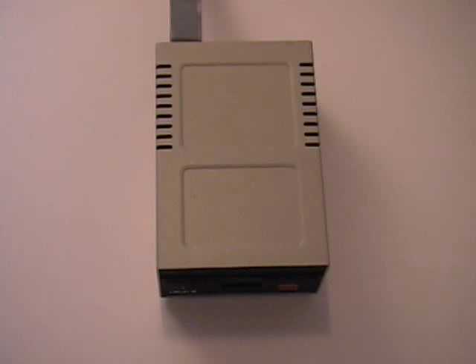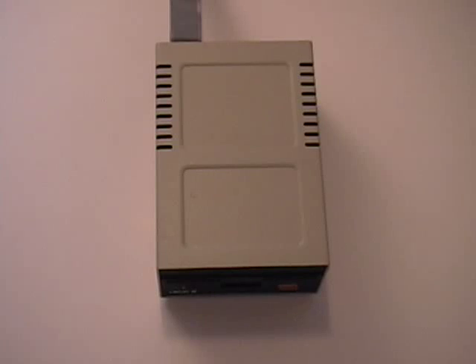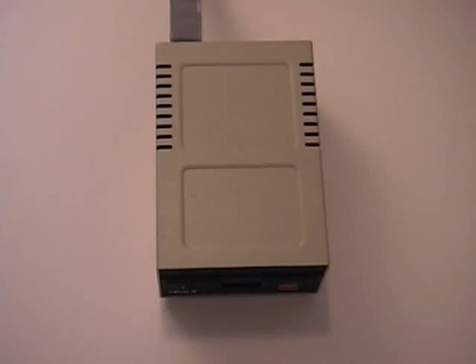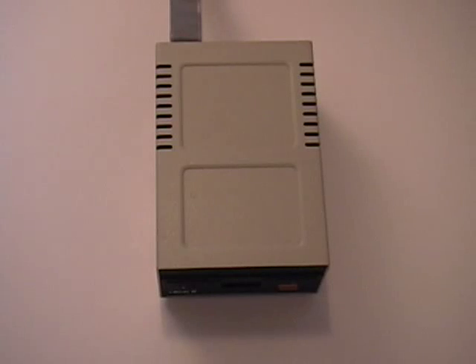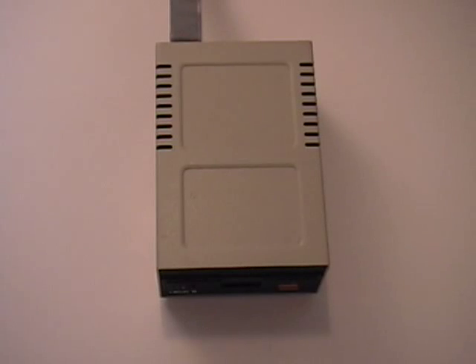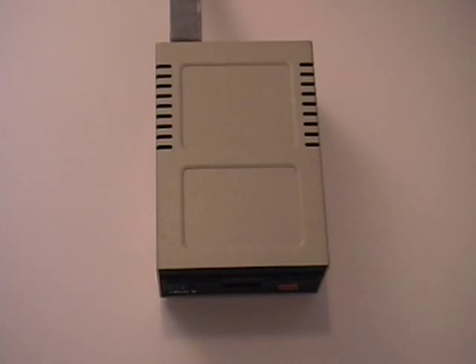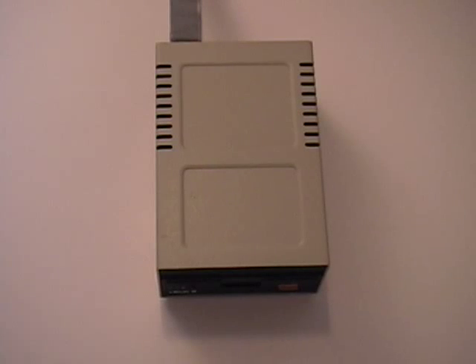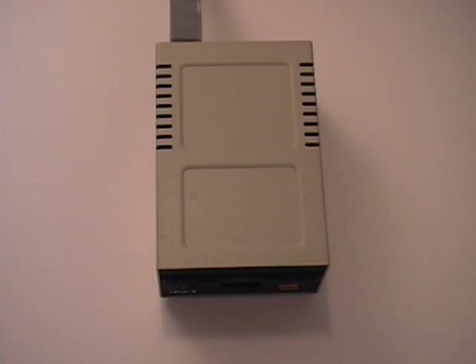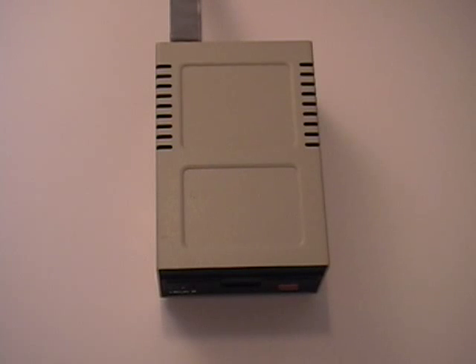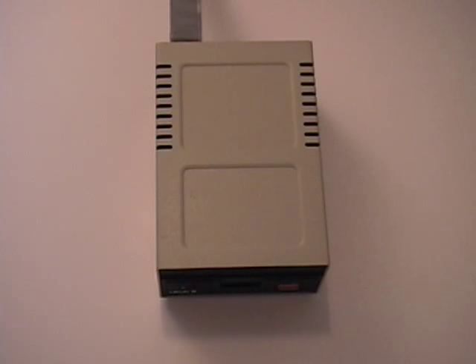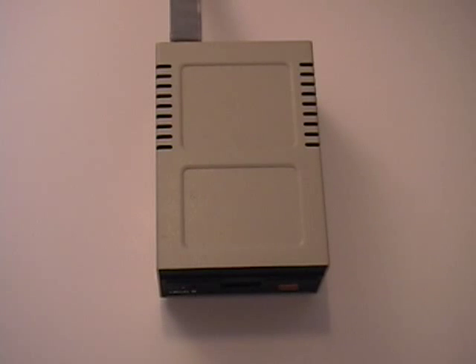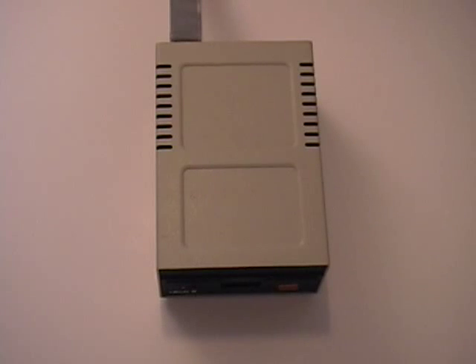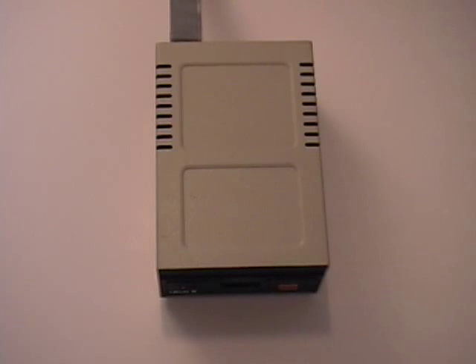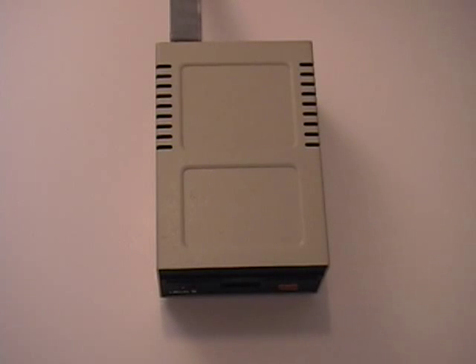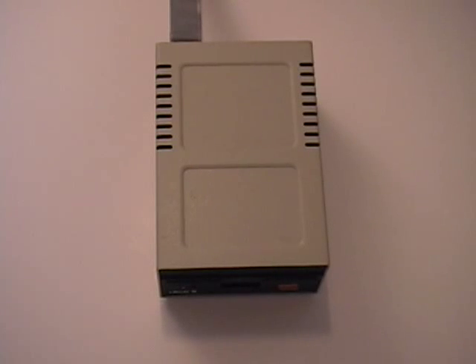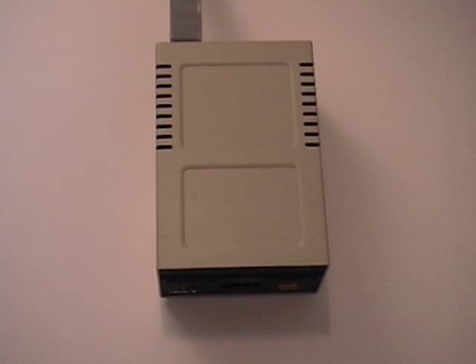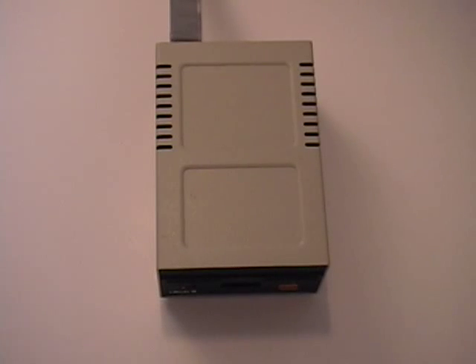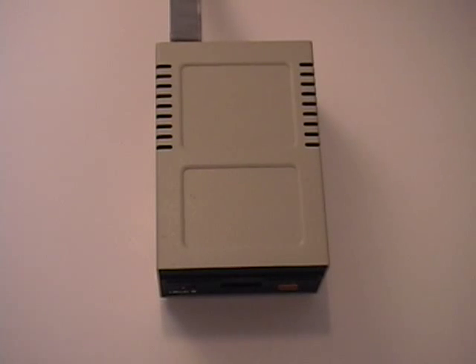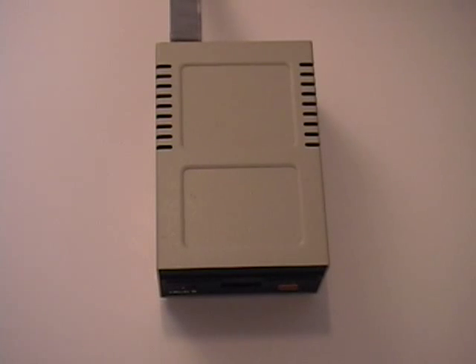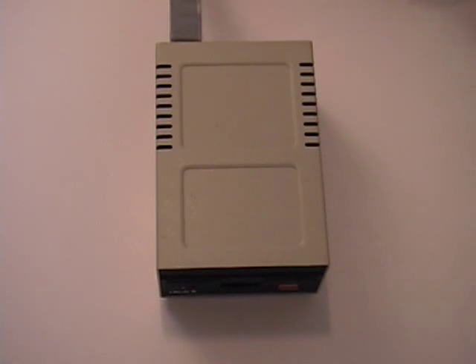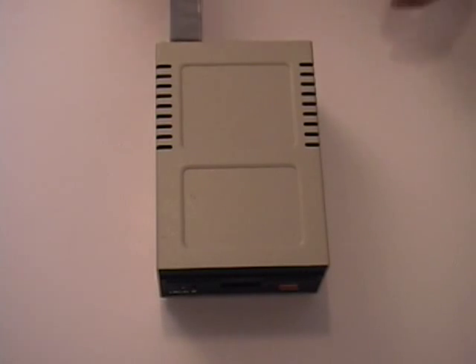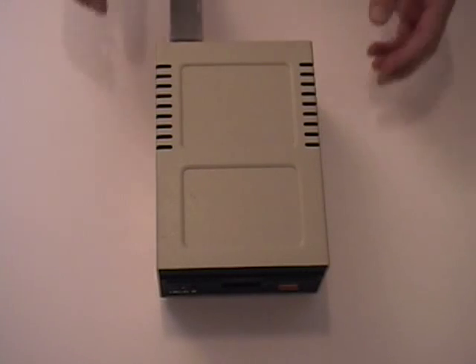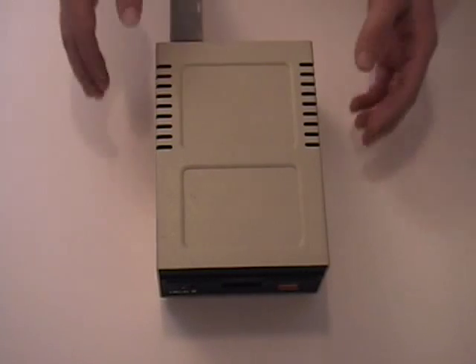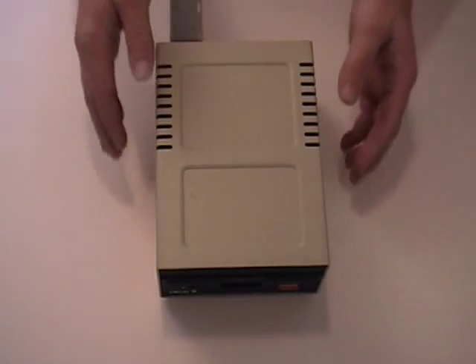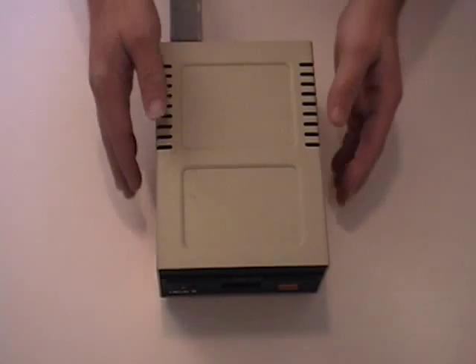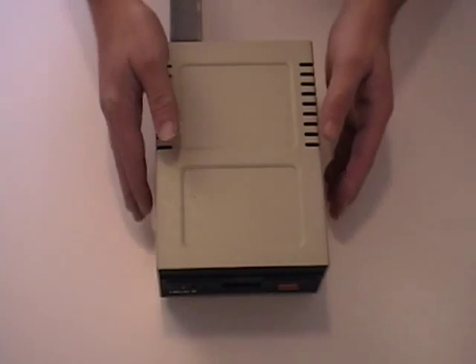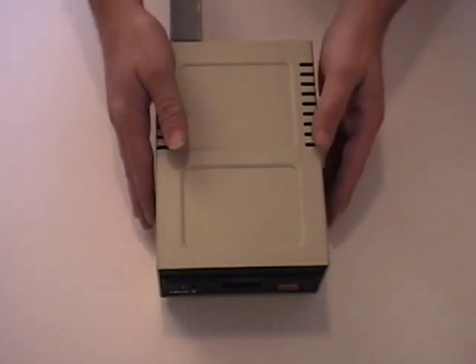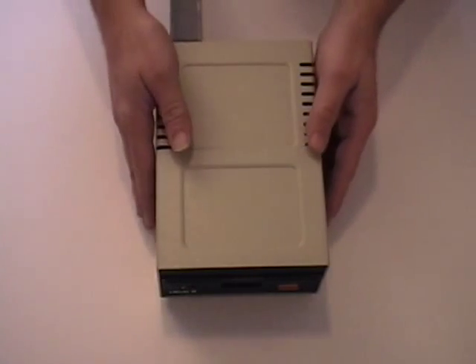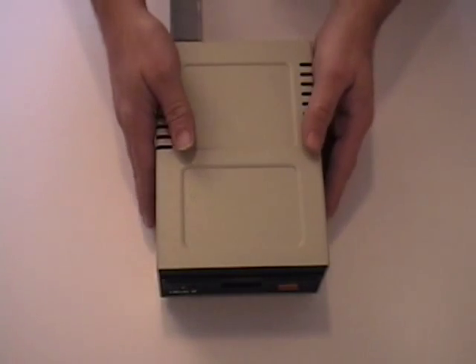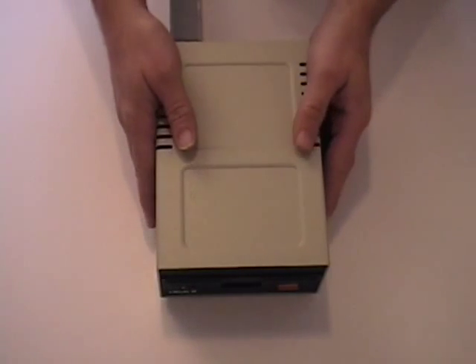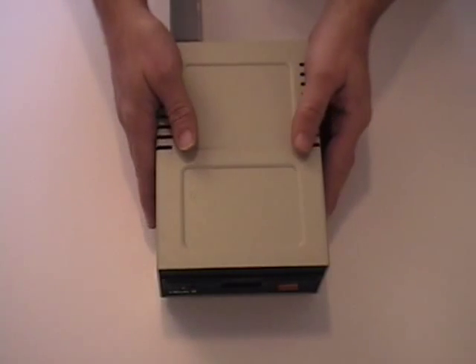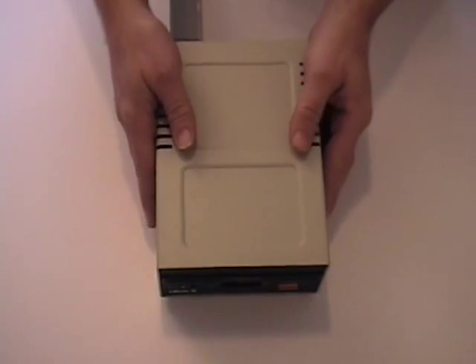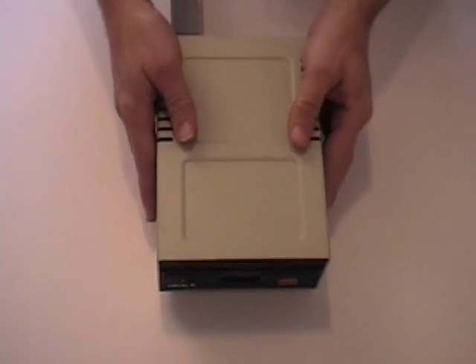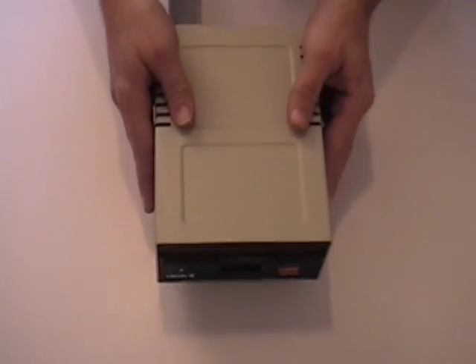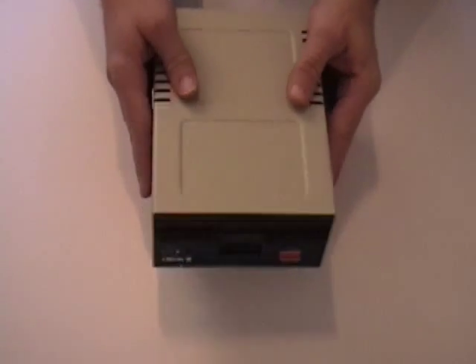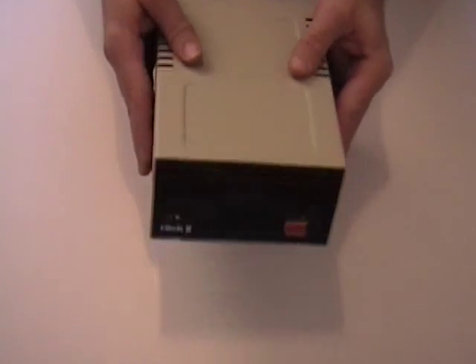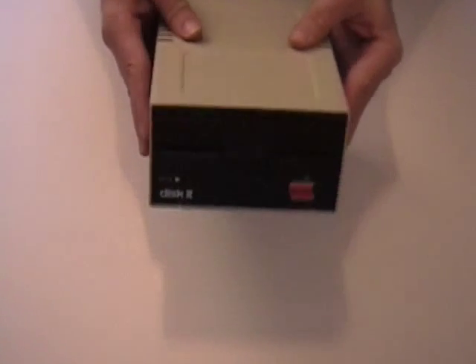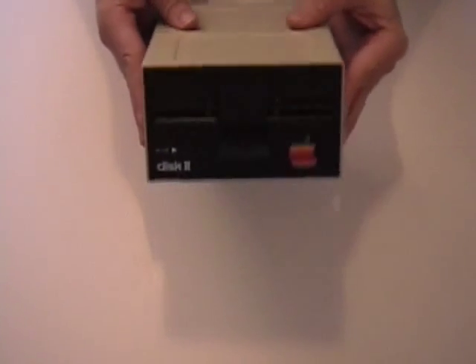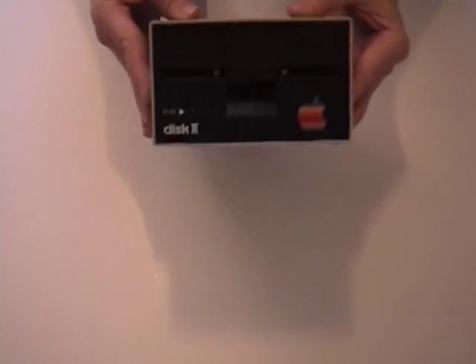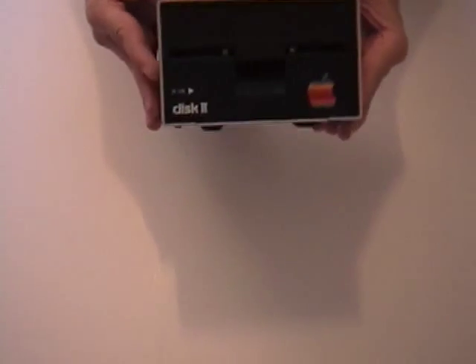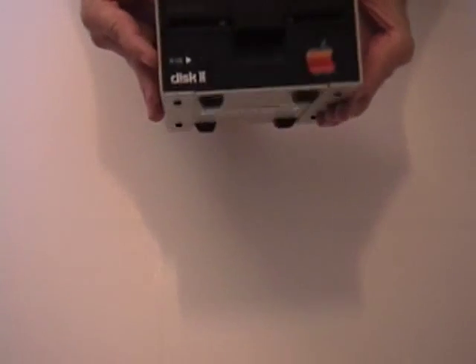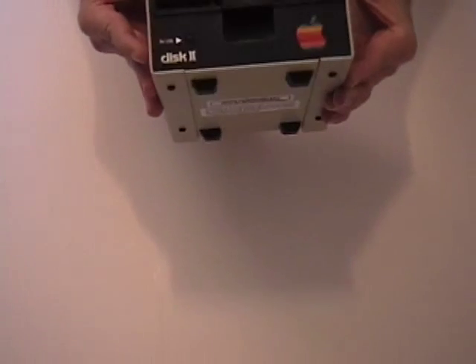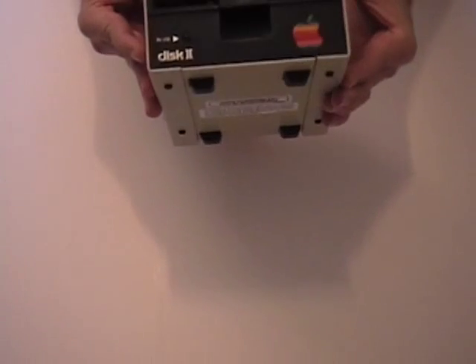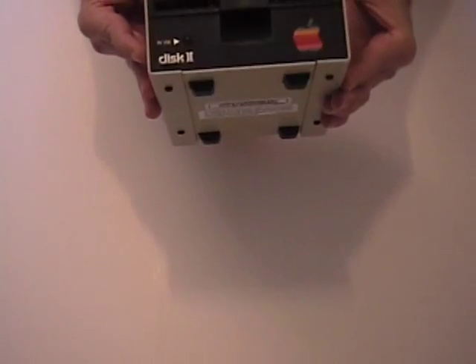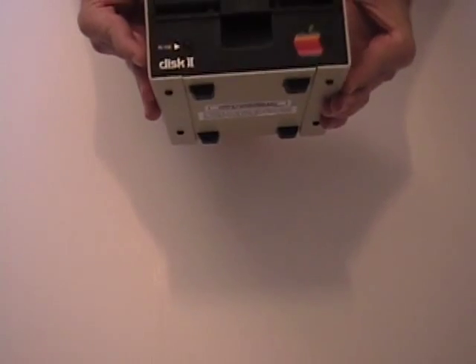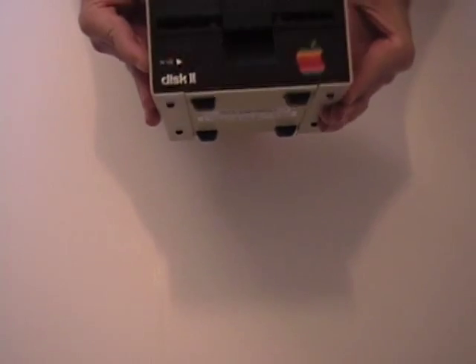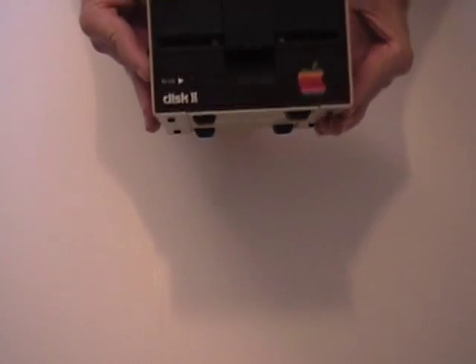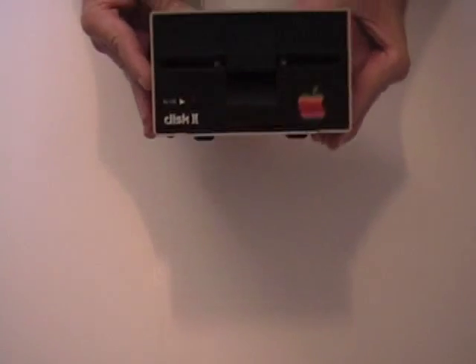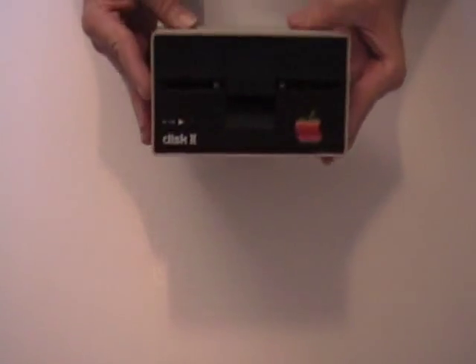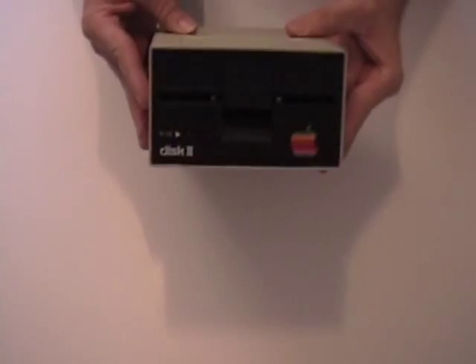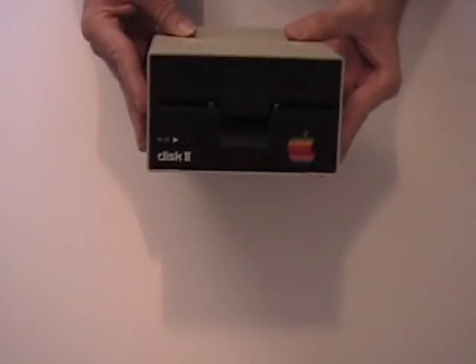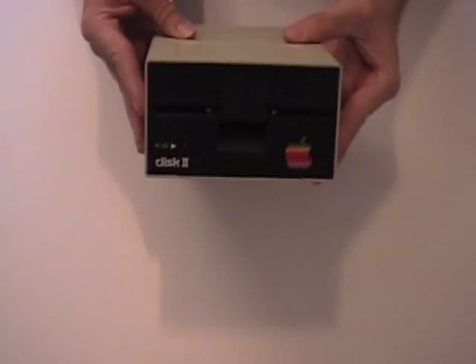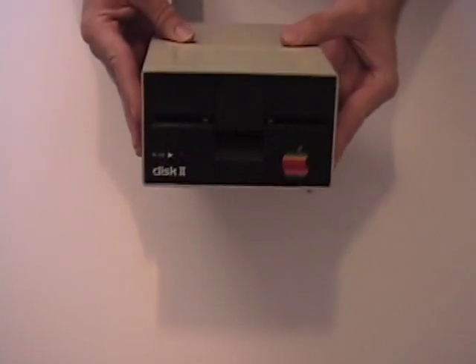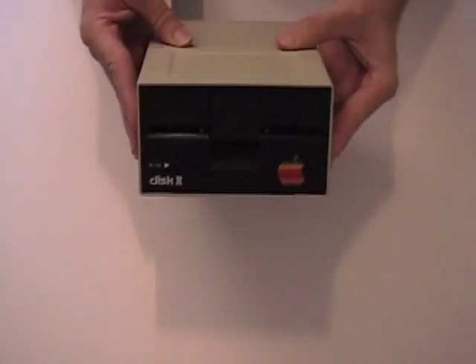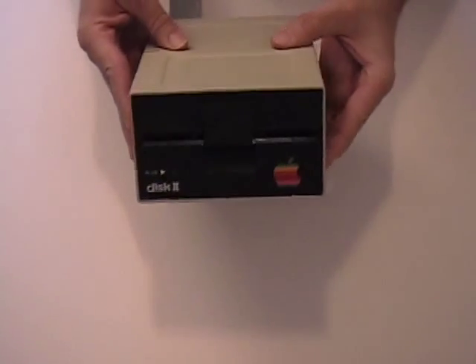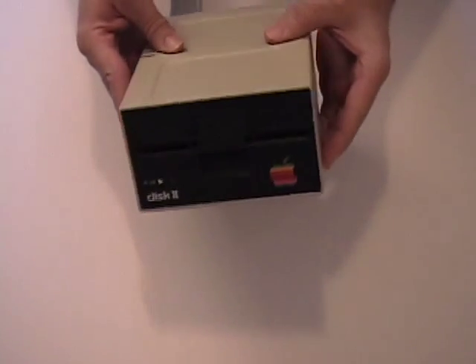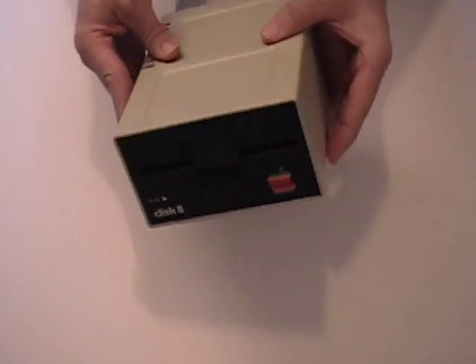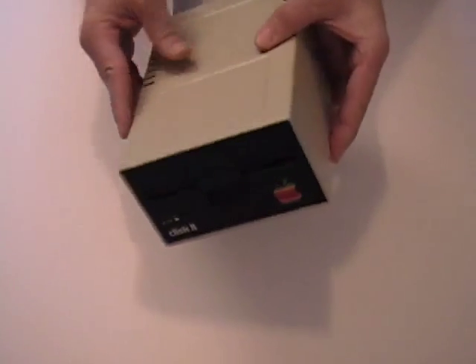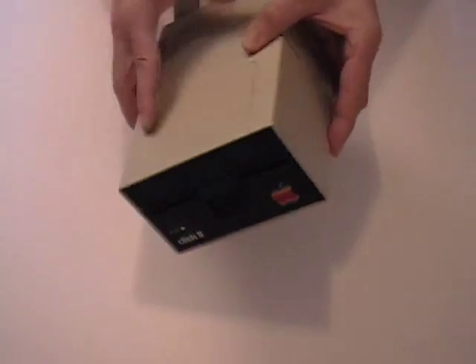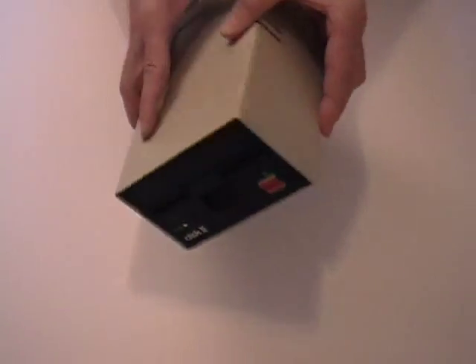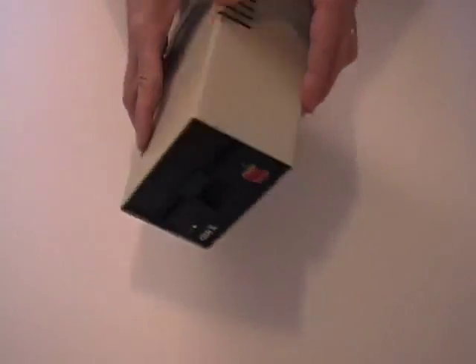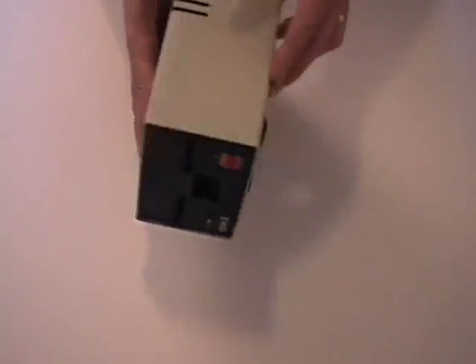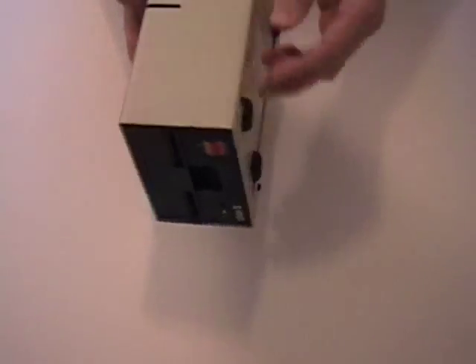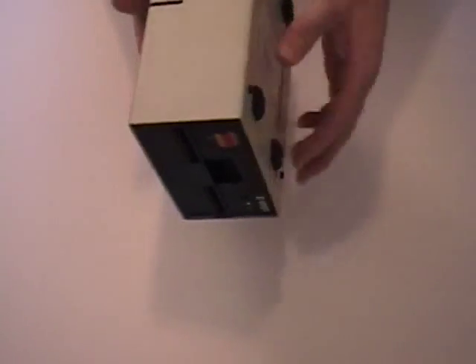Hello. In this video, I'll show how to clean the read-write head of an ordinary Apple II 5 1/4 inch disk drive.